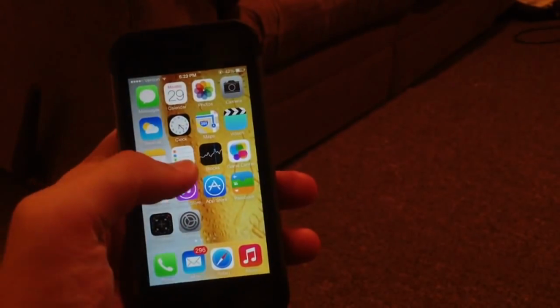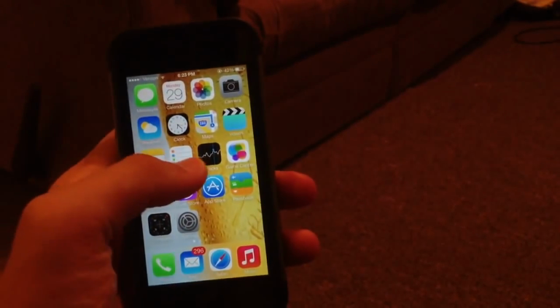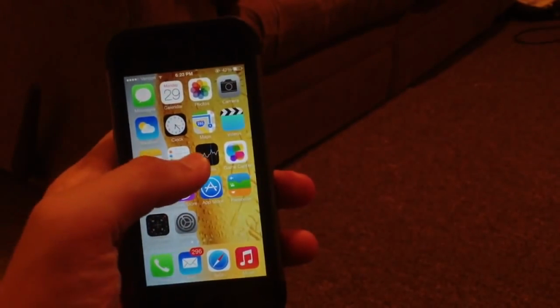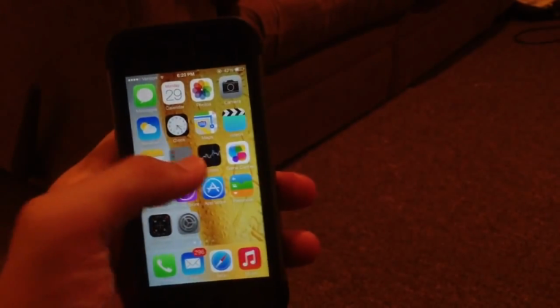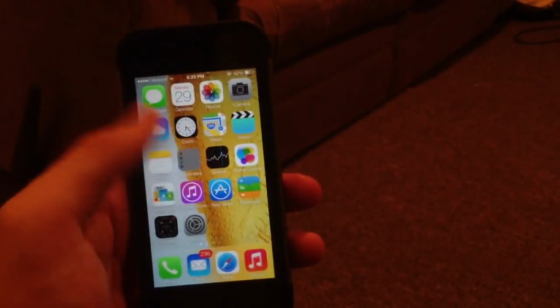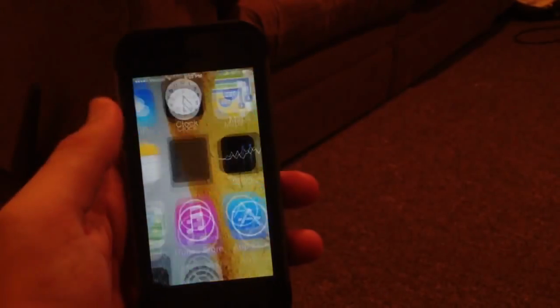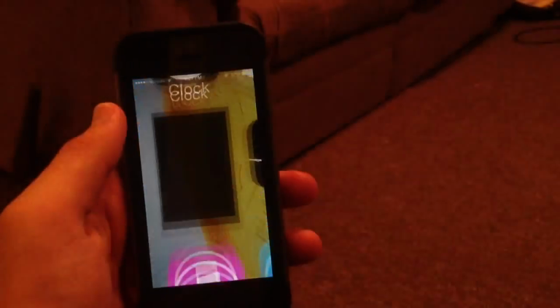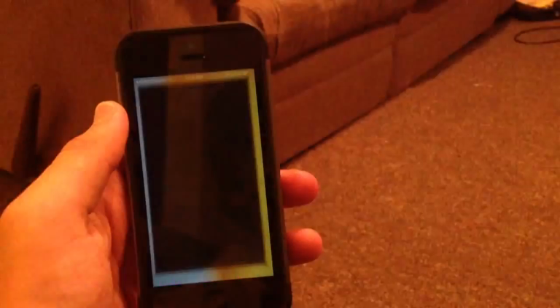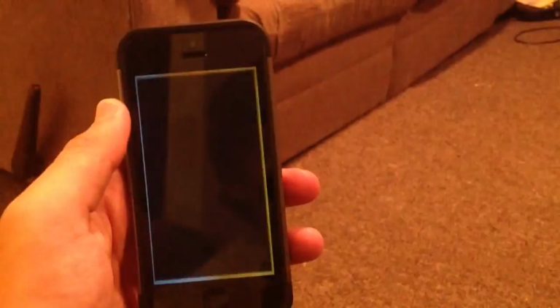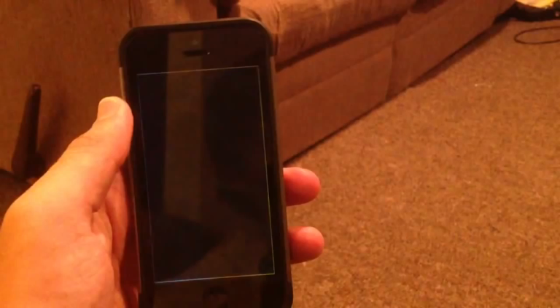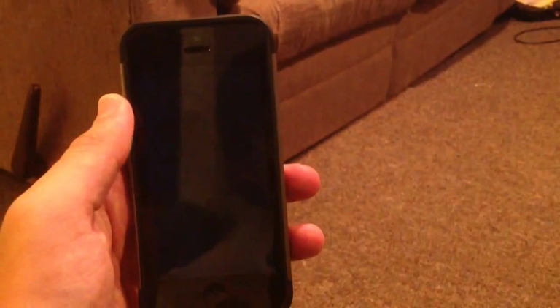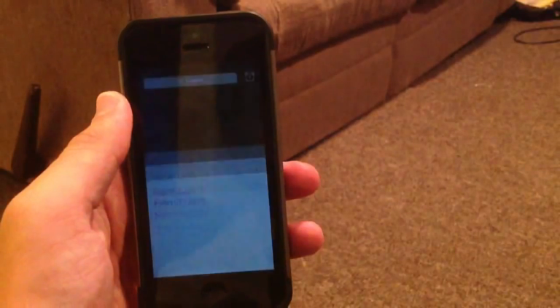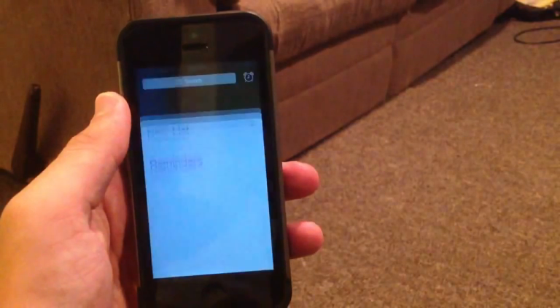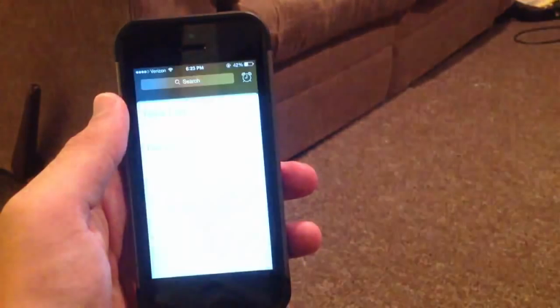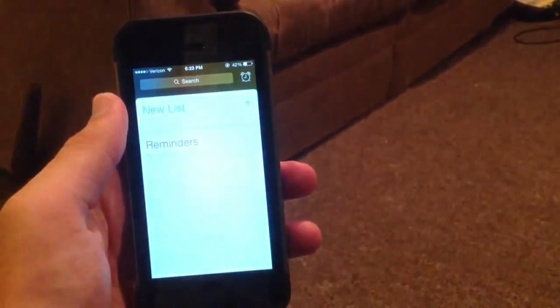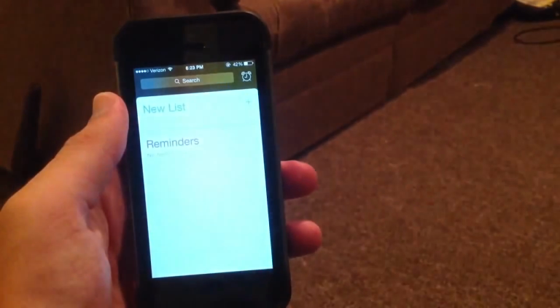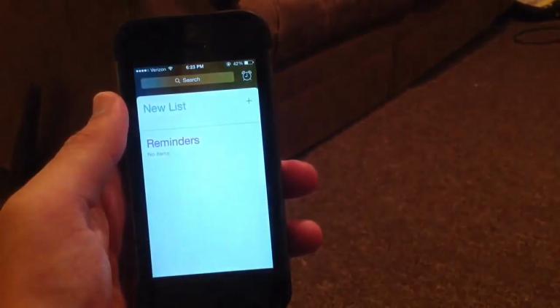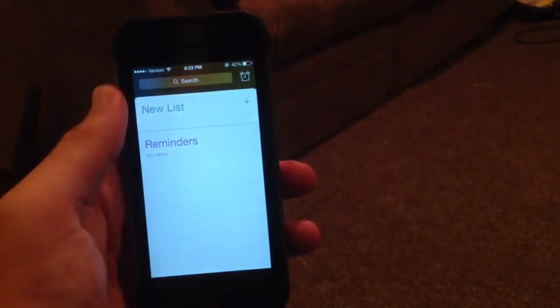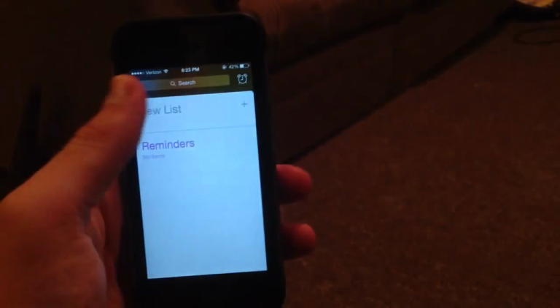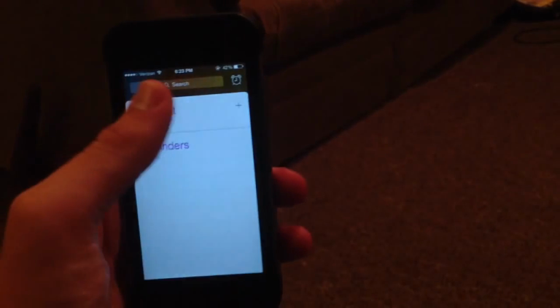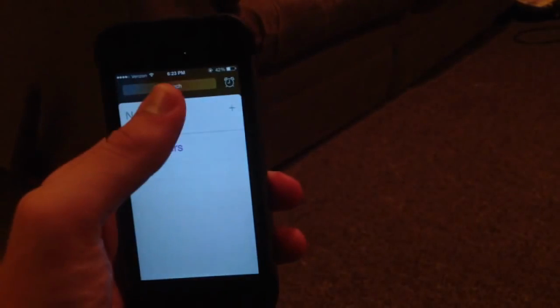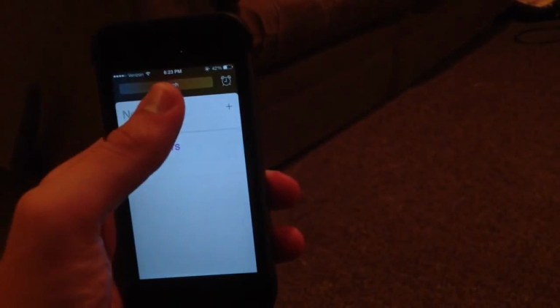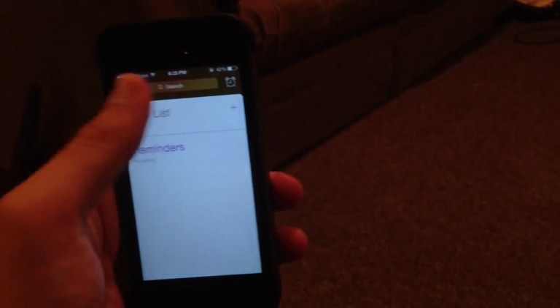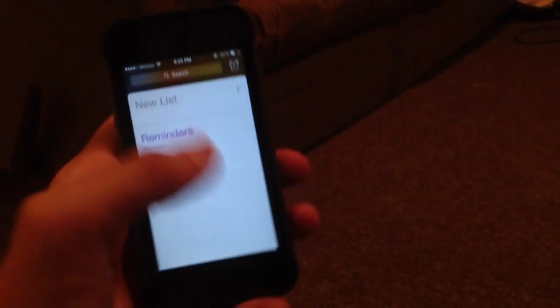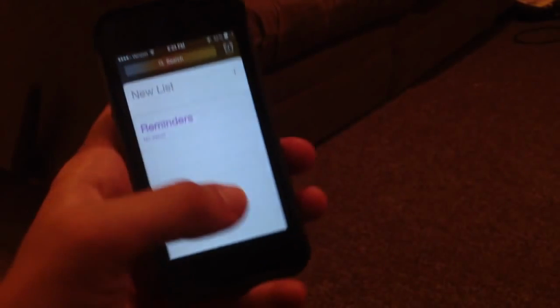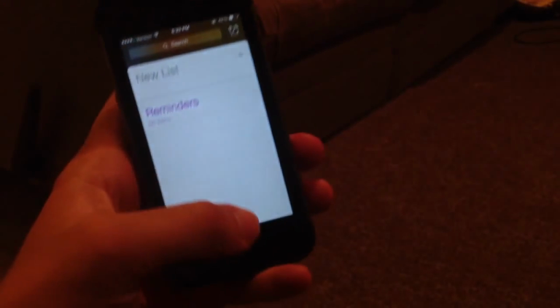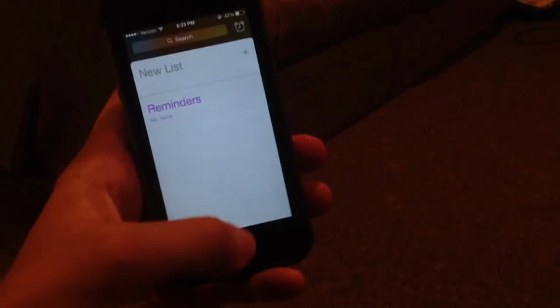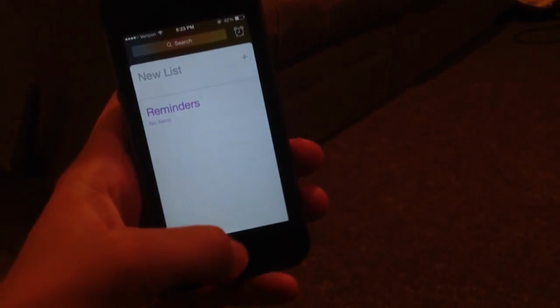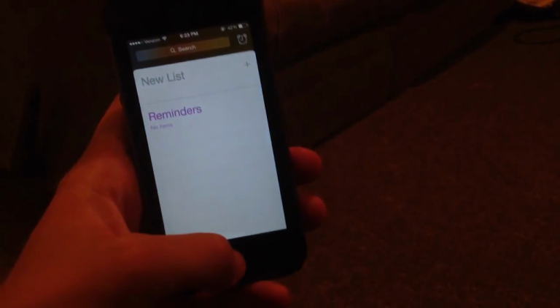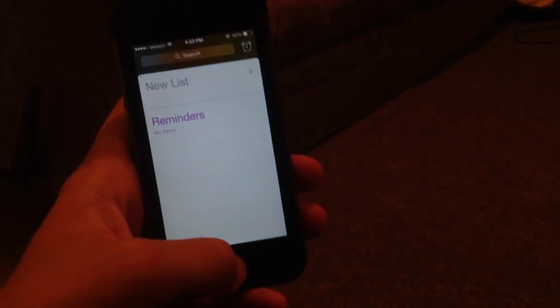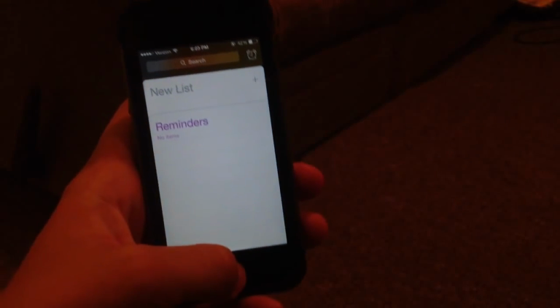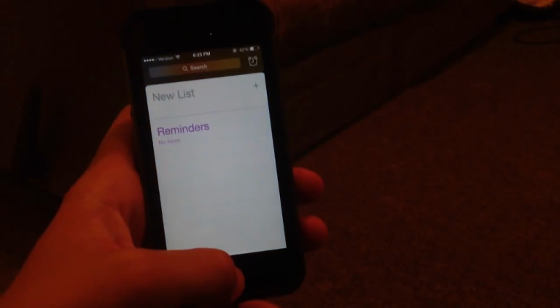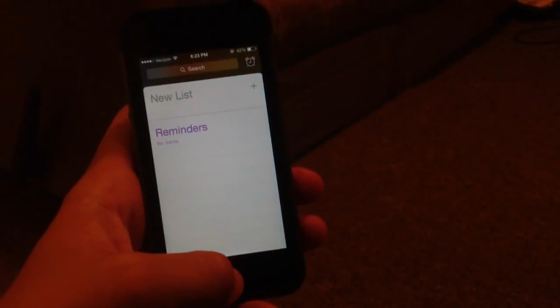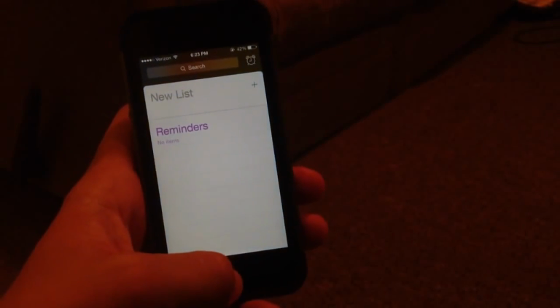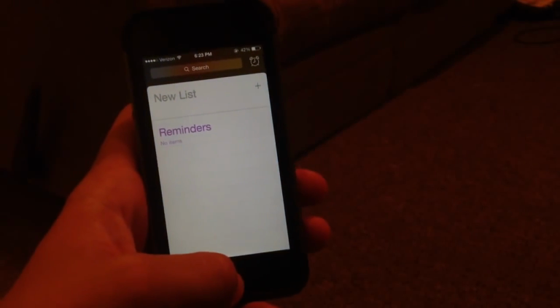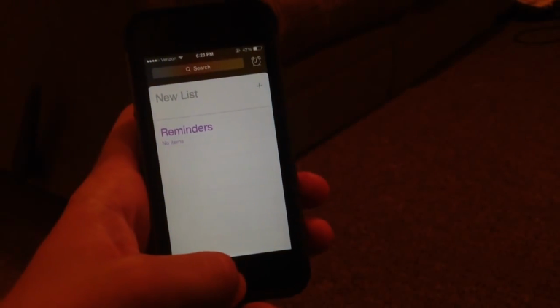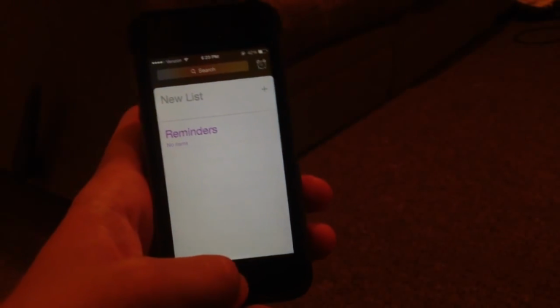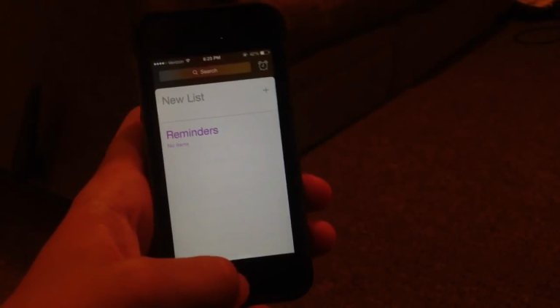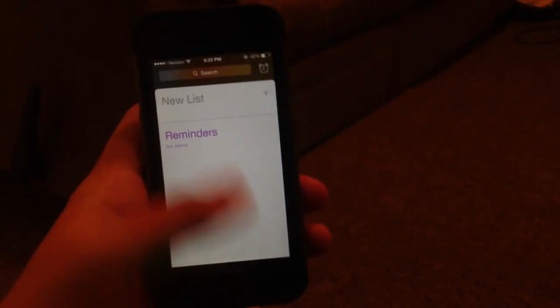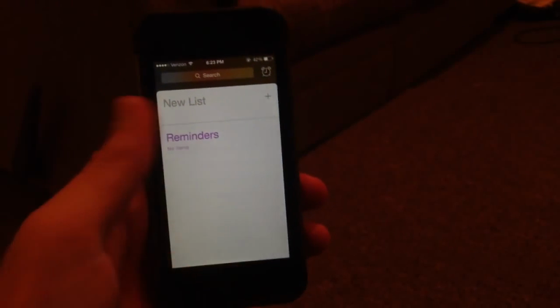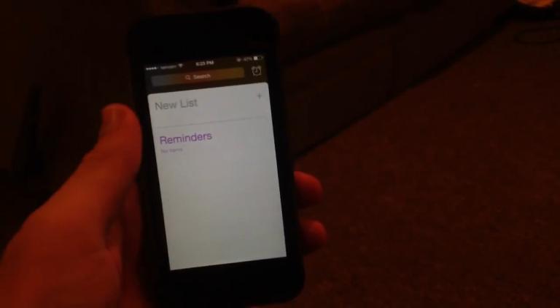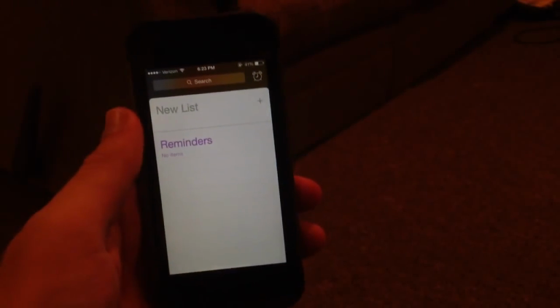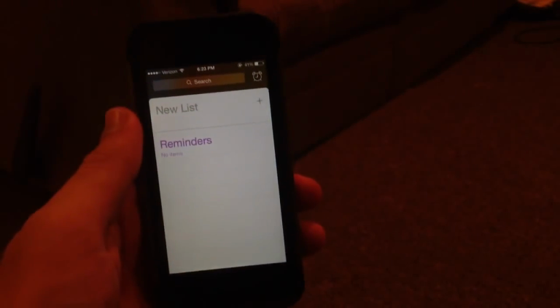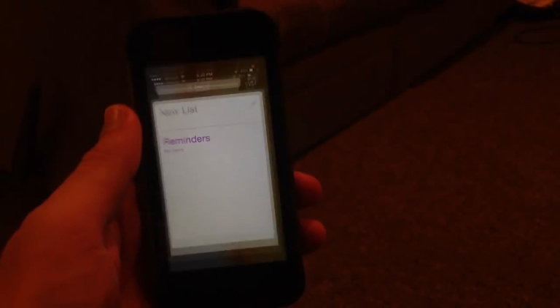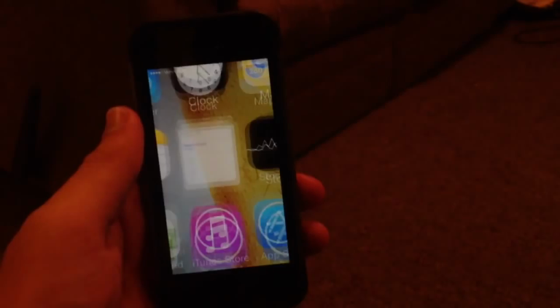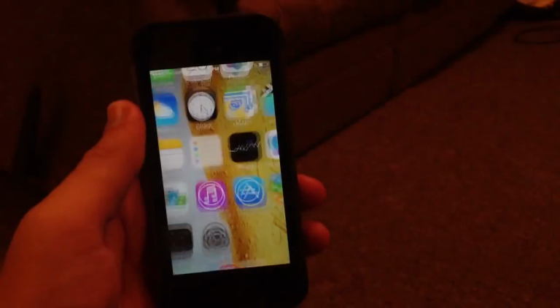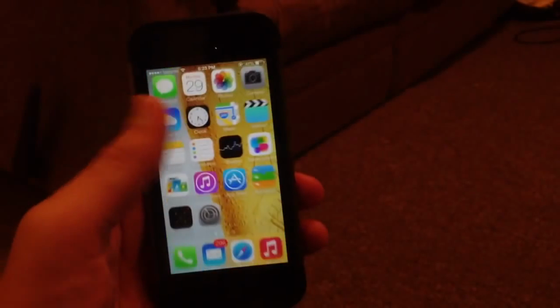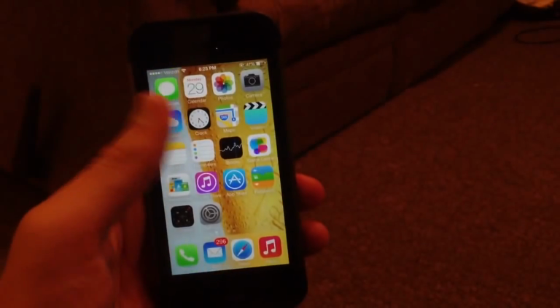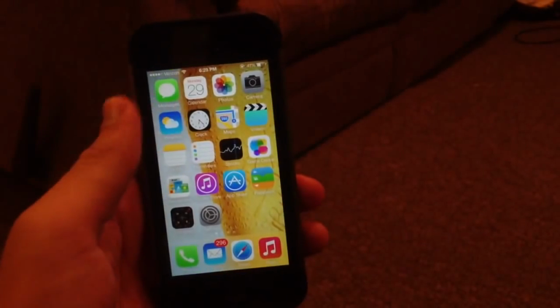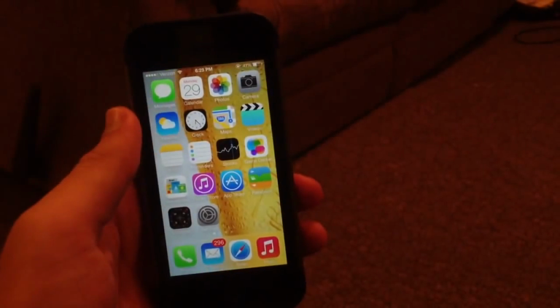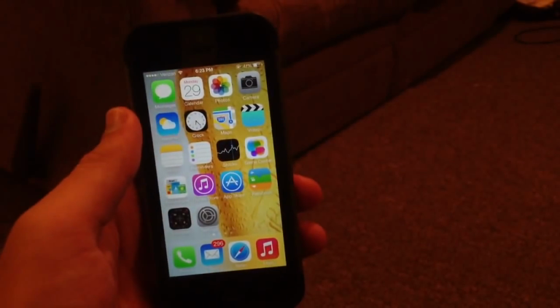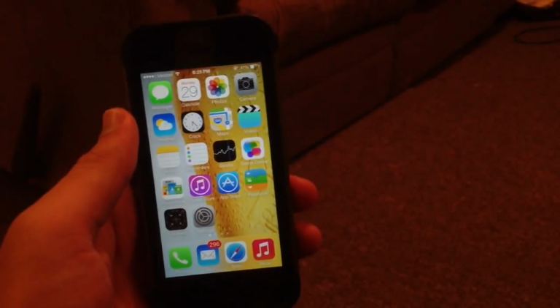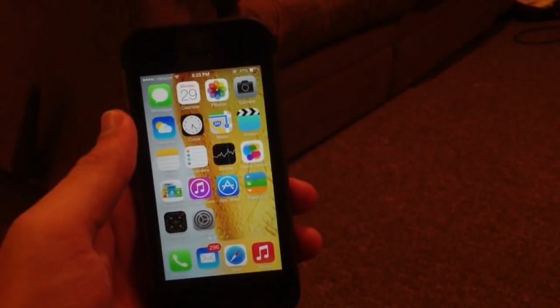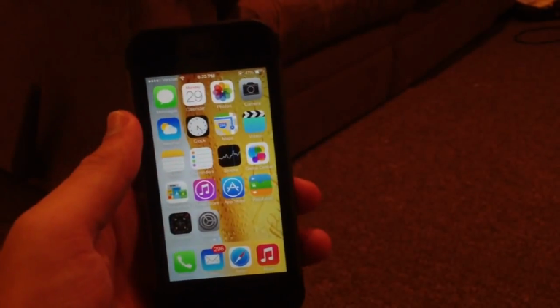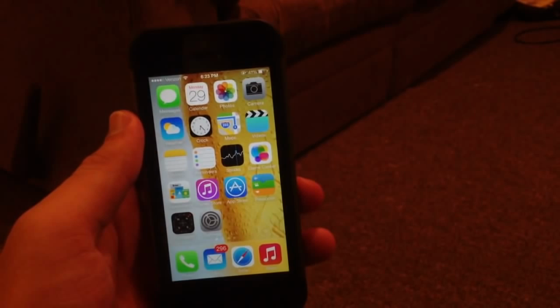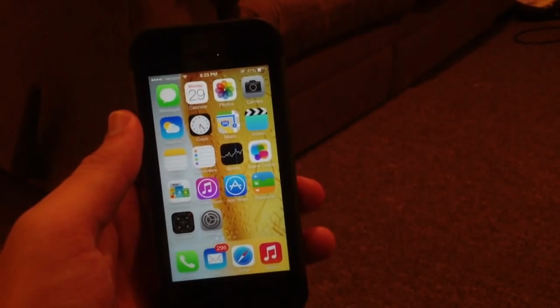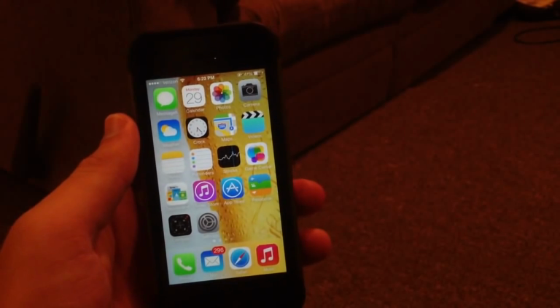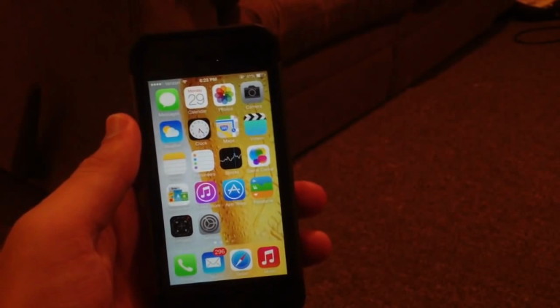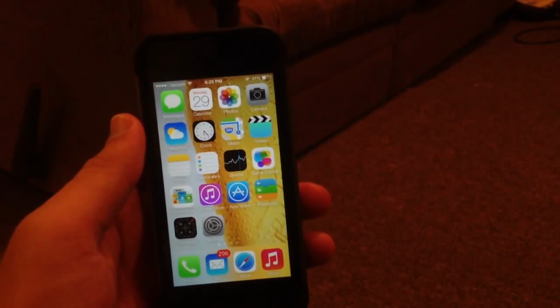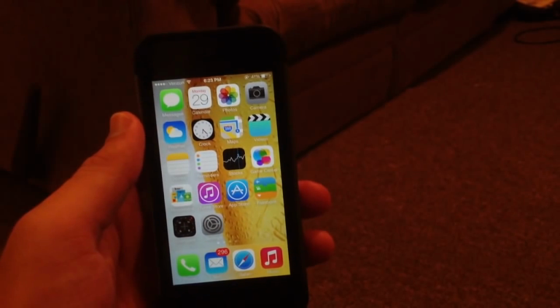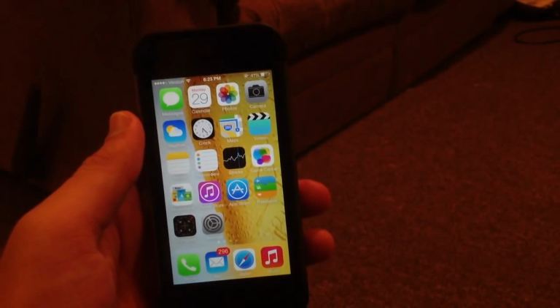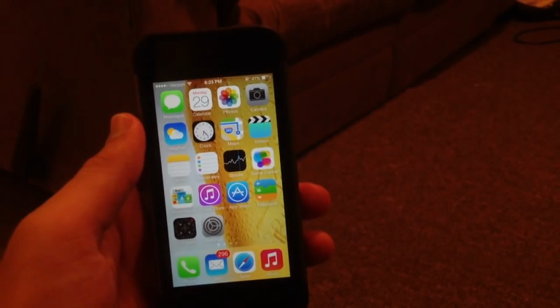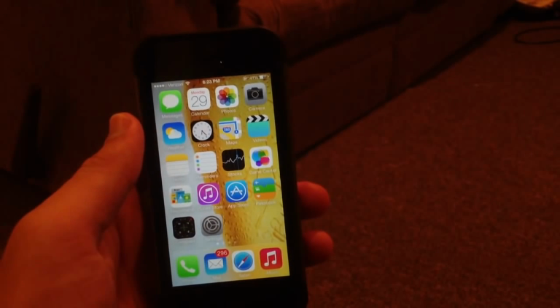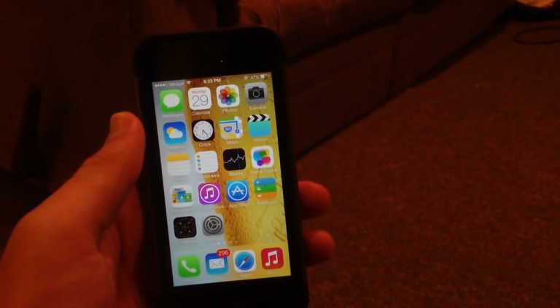In Reminders, I noticed that if you open the app, they've added a search bar which looks pretty cool. You can see right through the wallpaper, and I like that a lot.